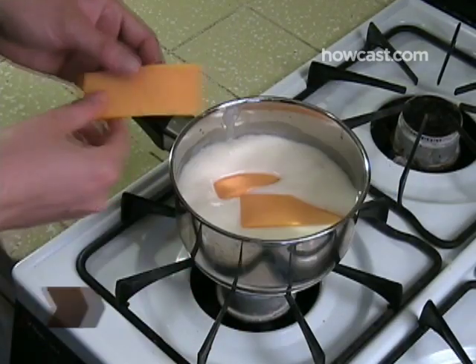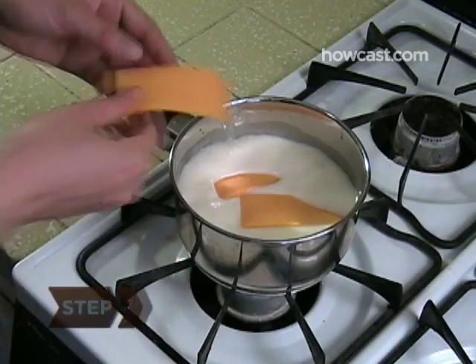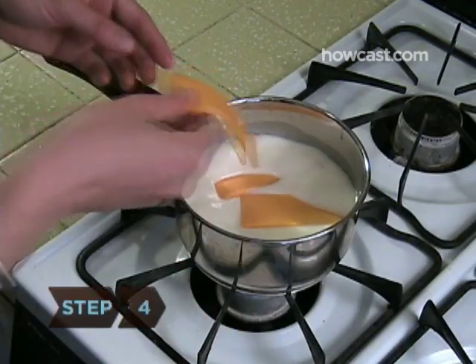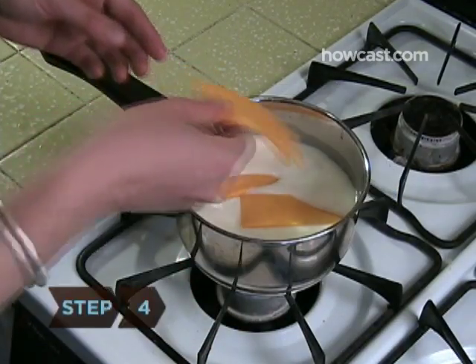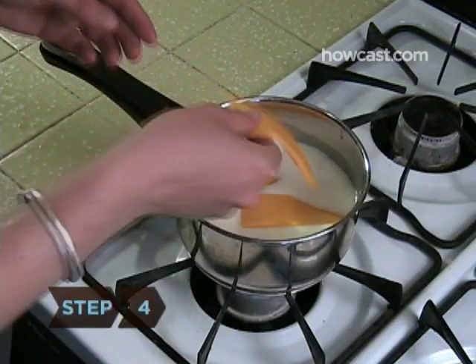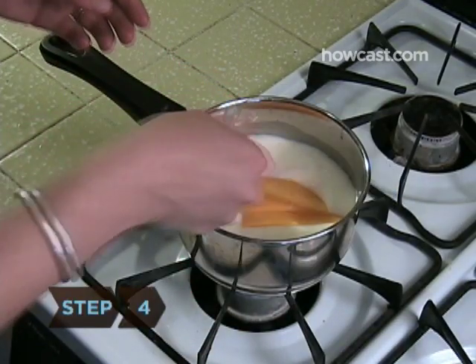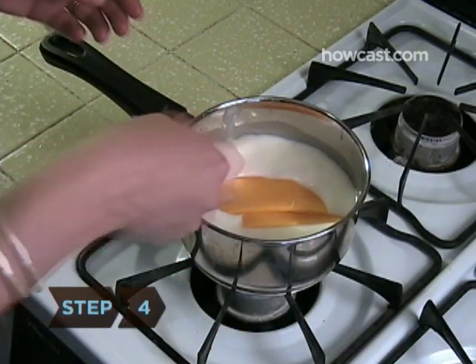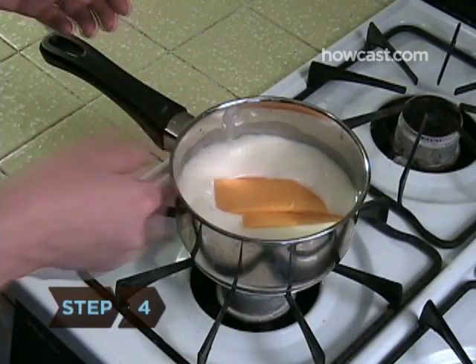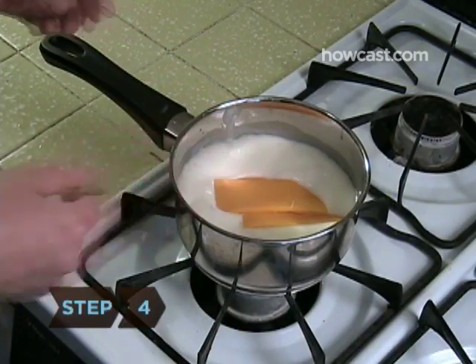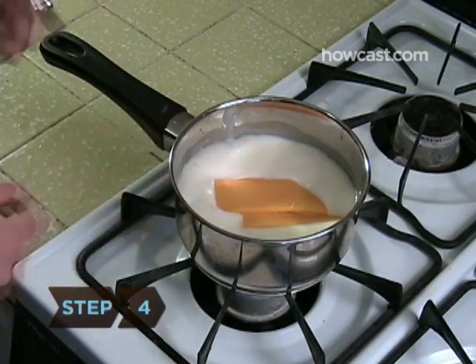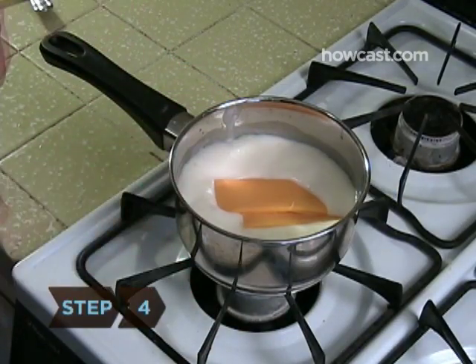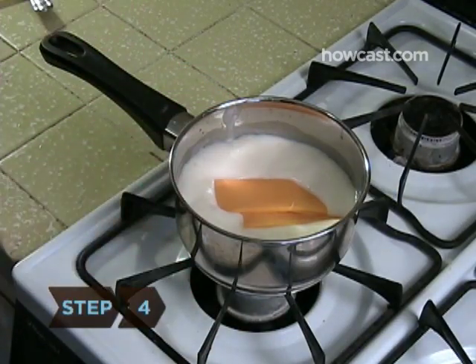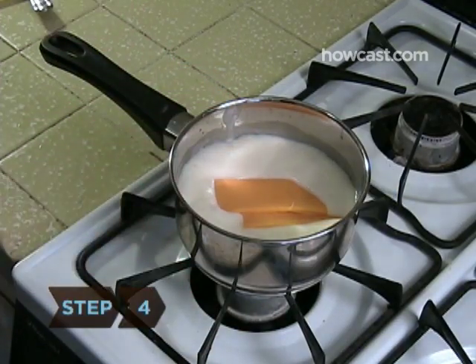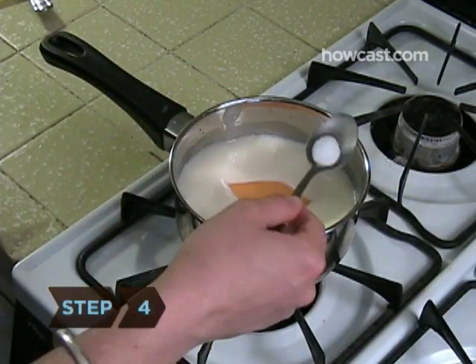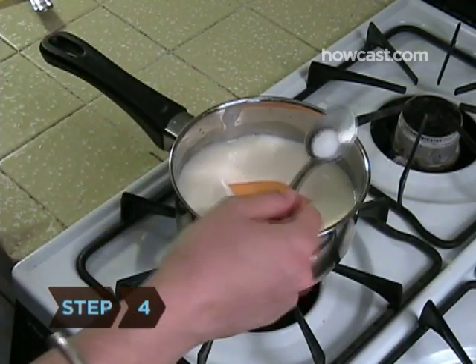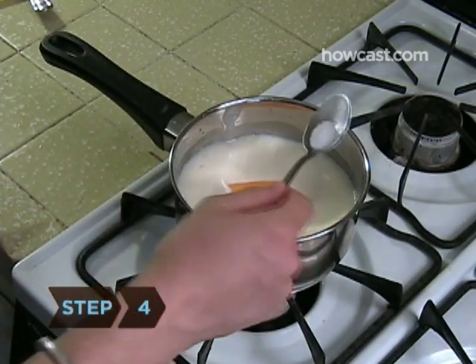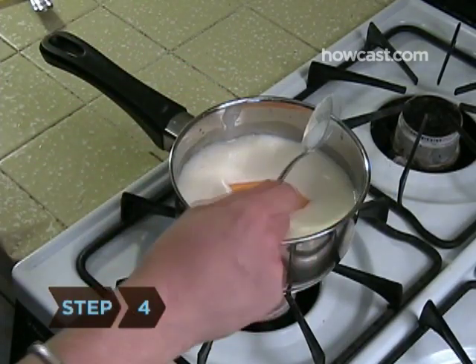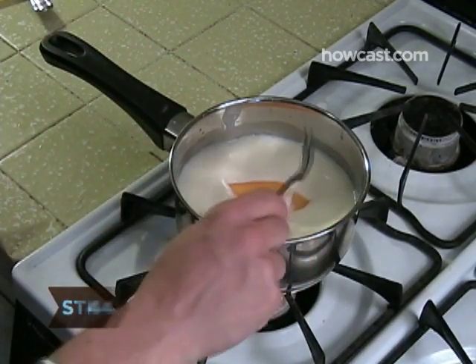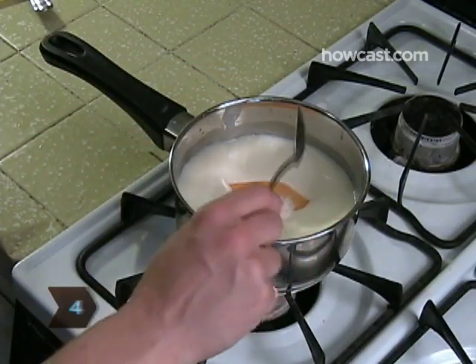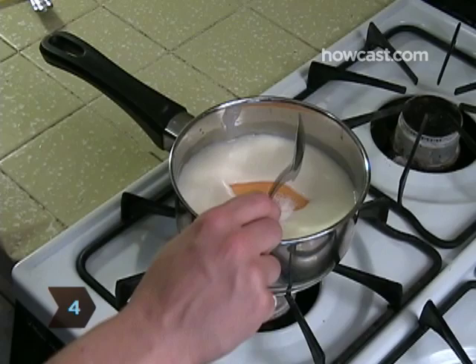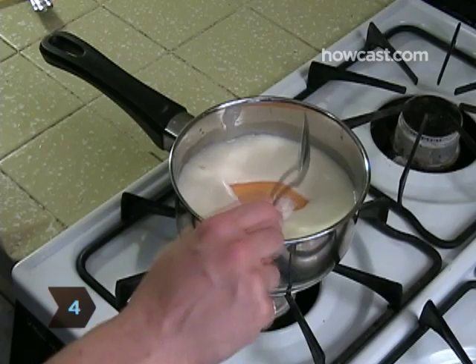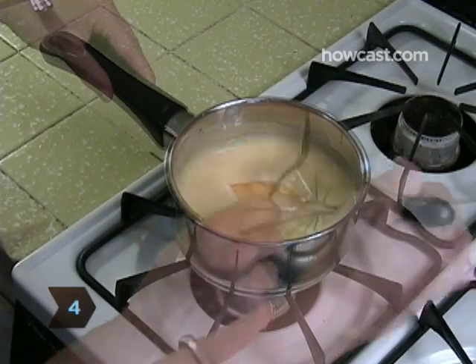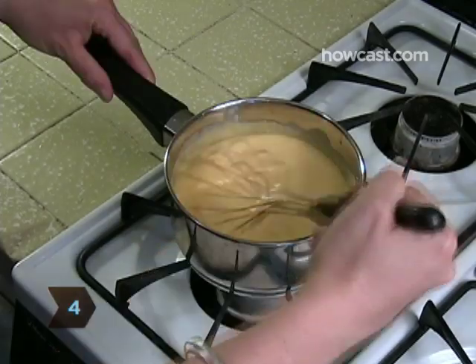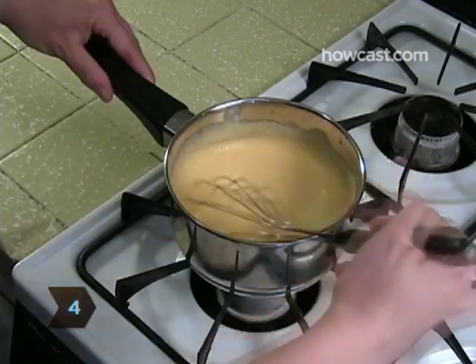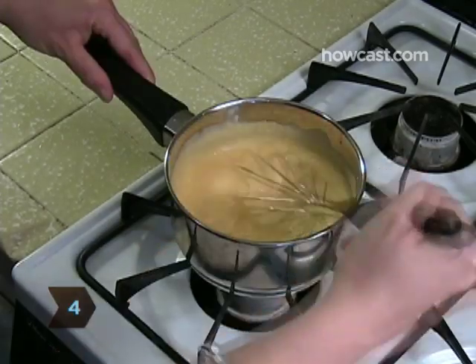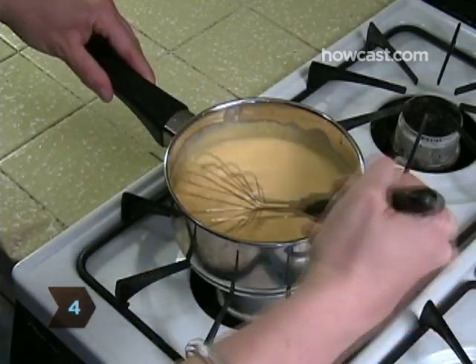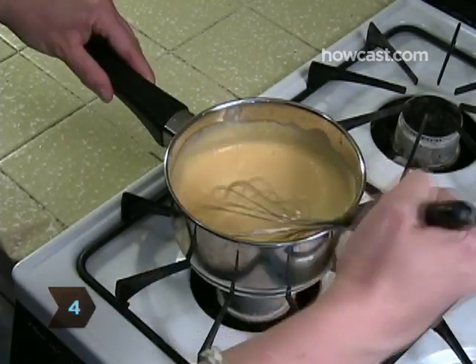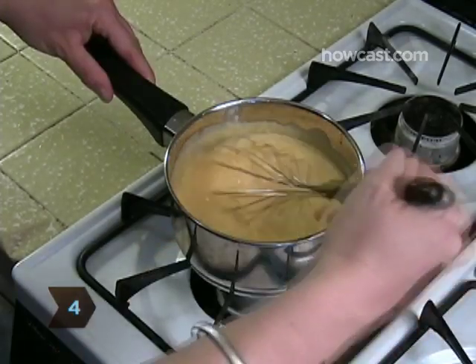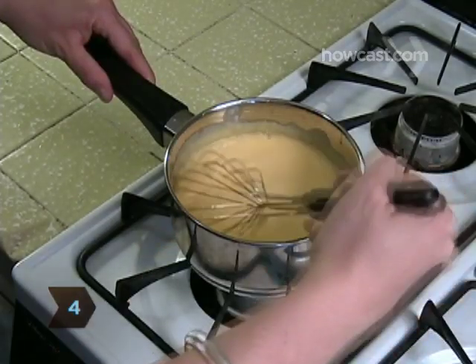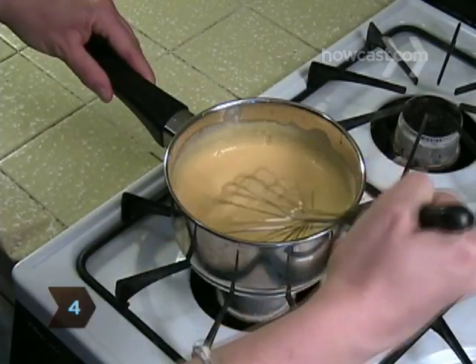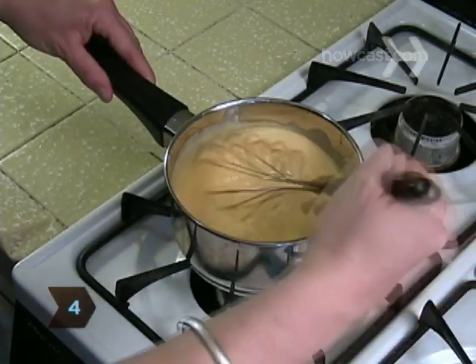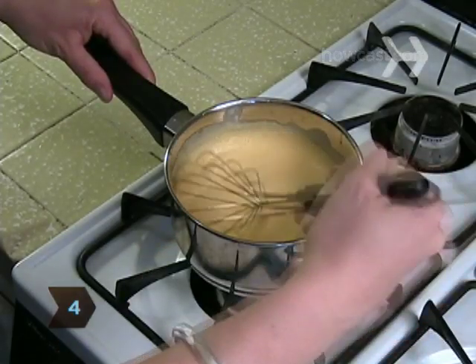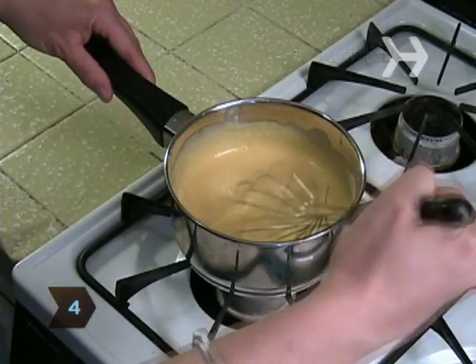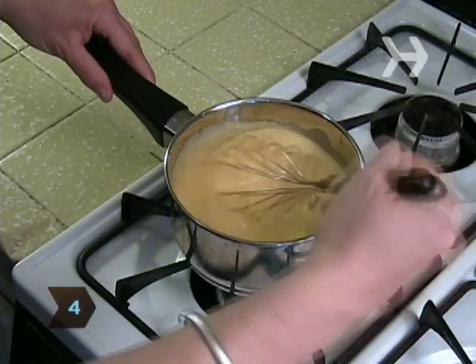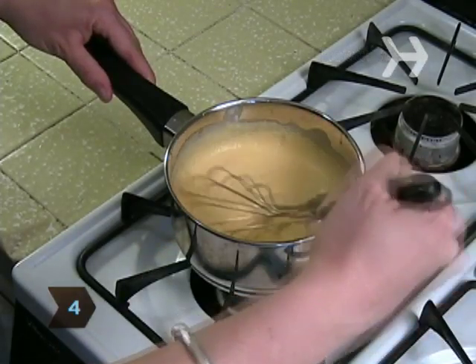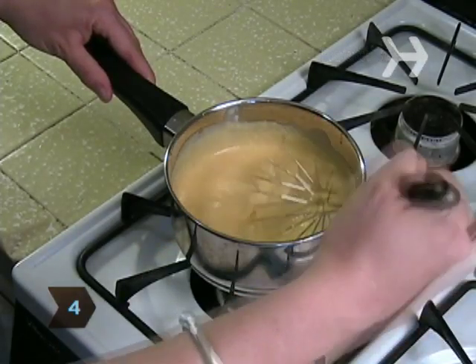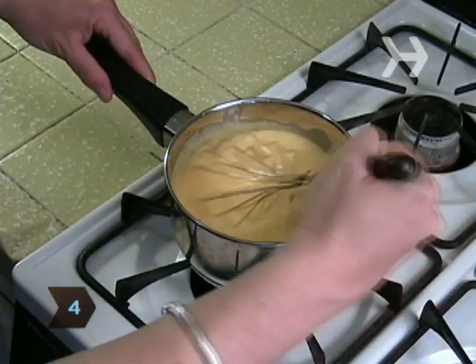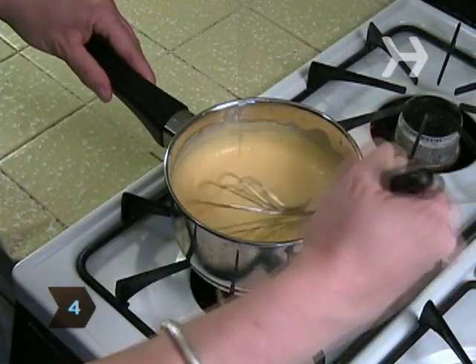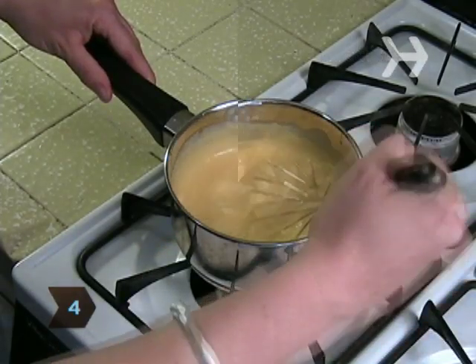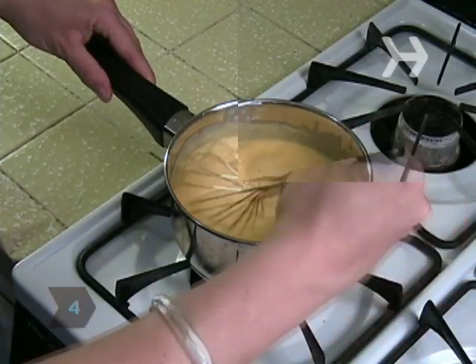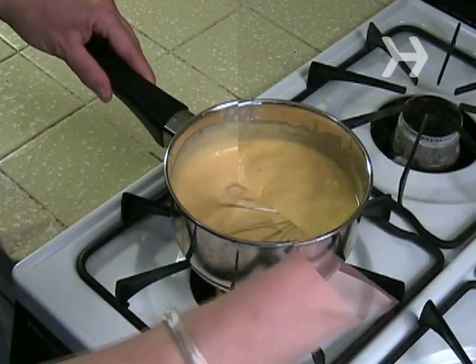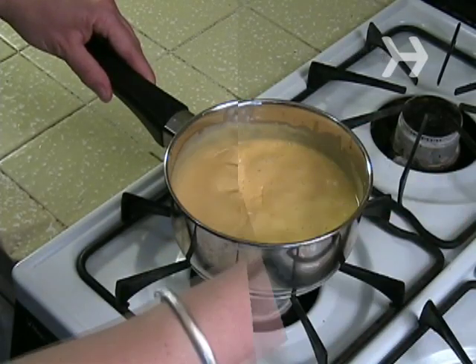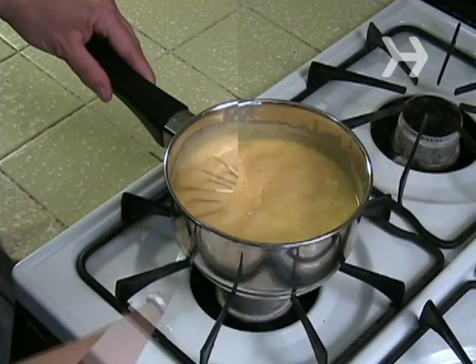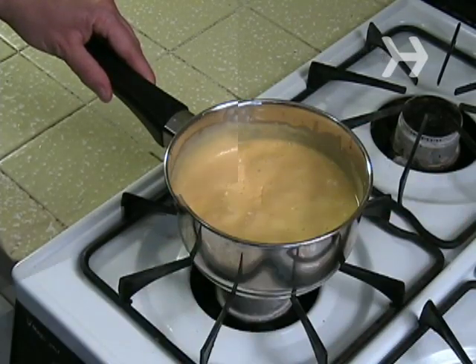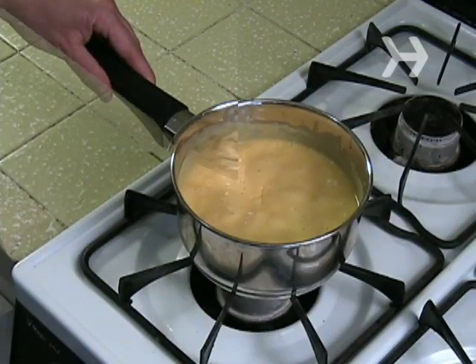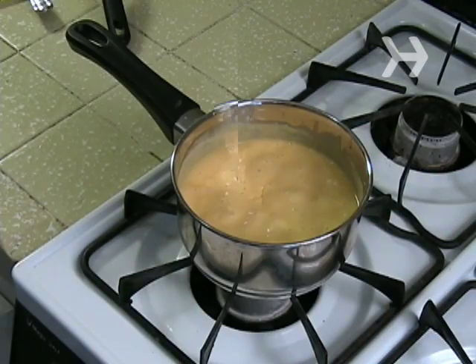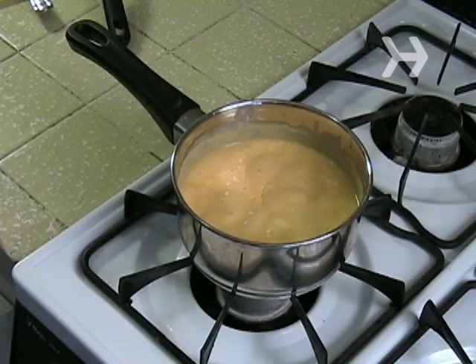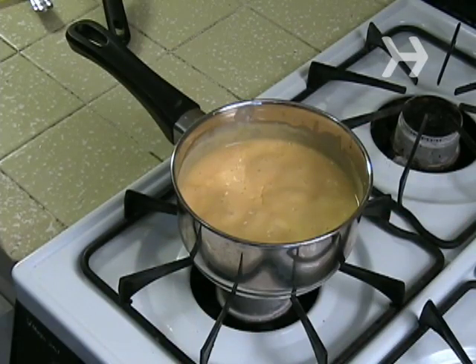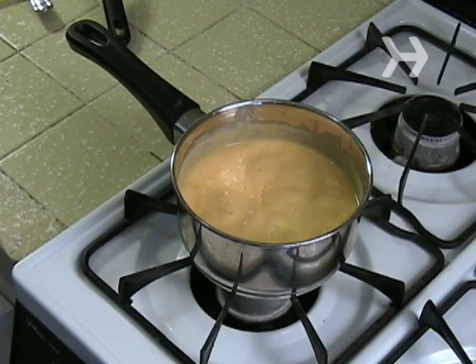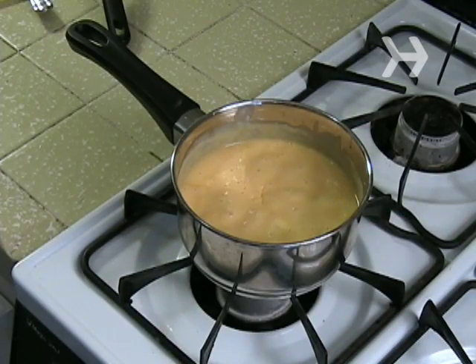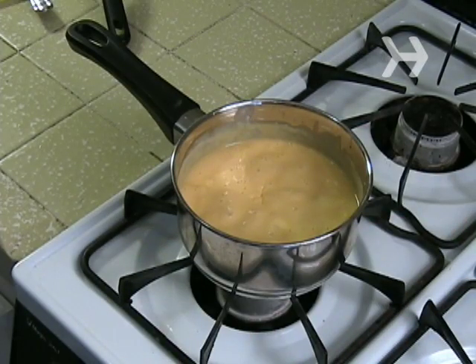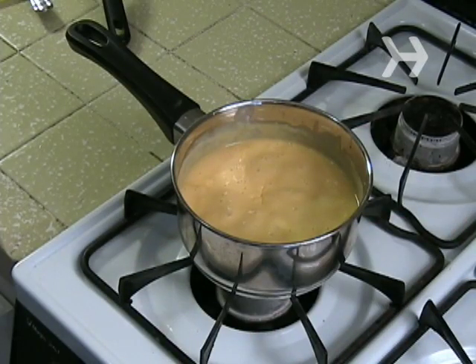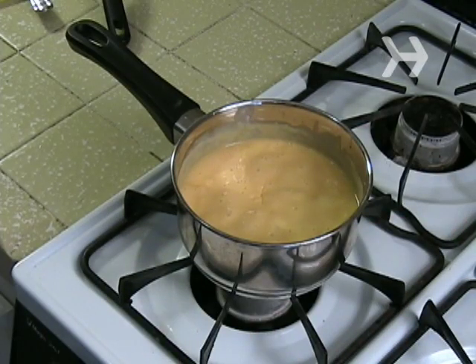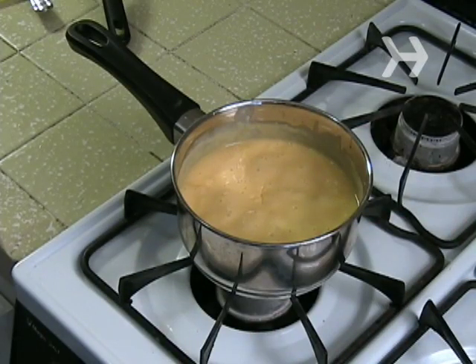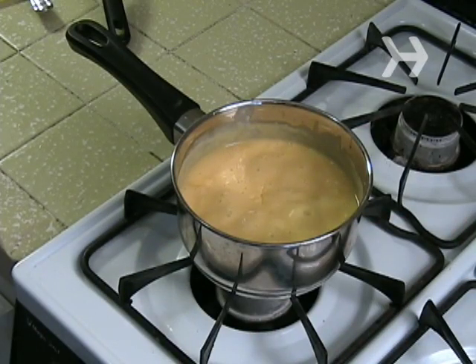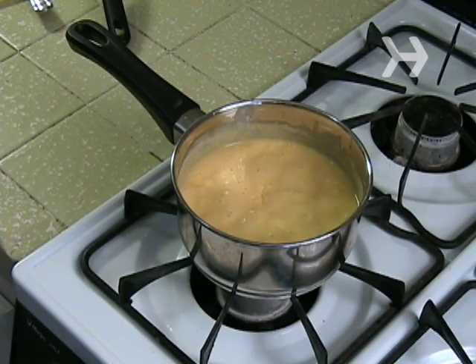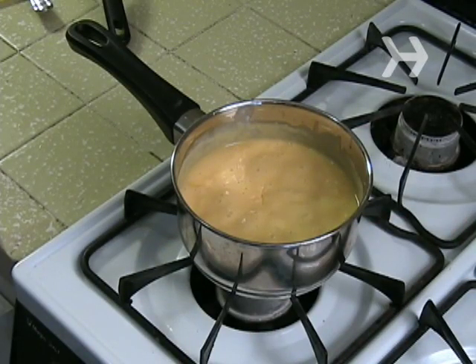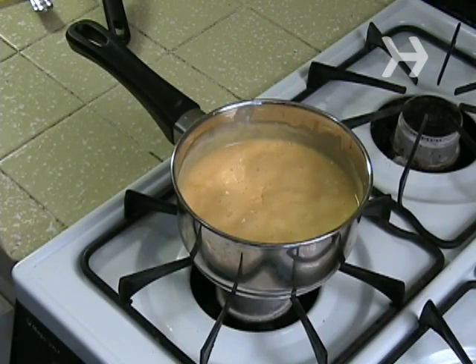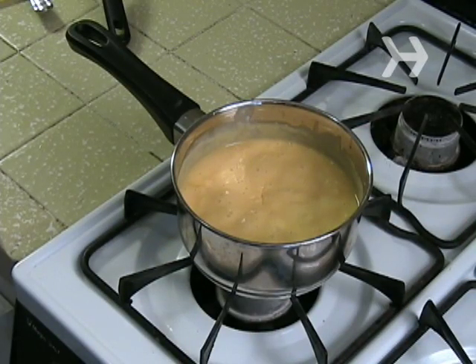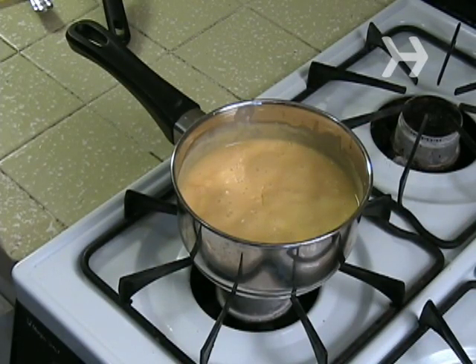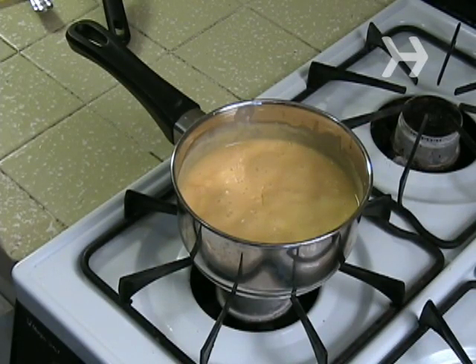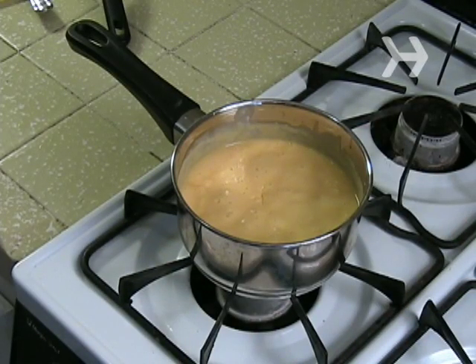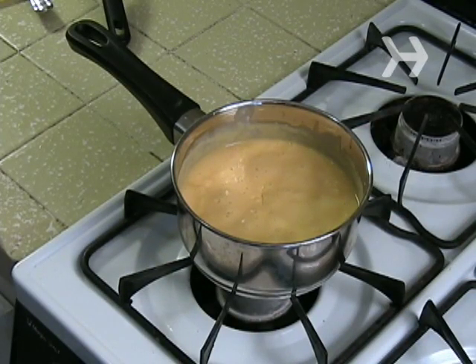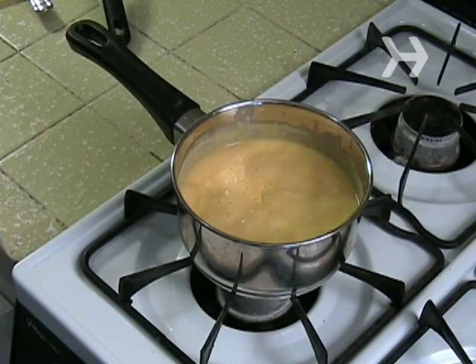Step 4: Add the cheese and salt. After the cheese has melted, turn the burner to low and allow the sauce to simmer for 10 to 15 minutes.